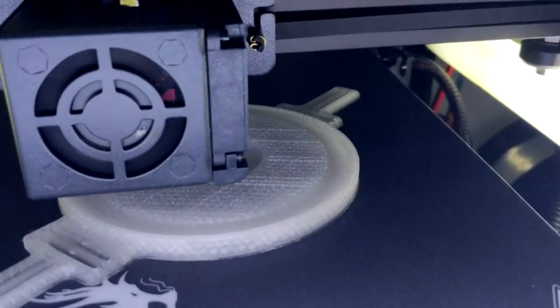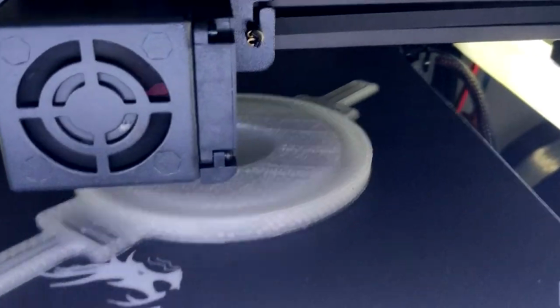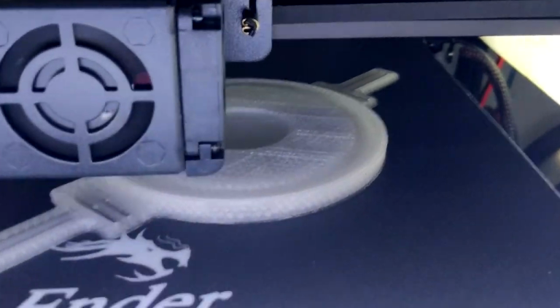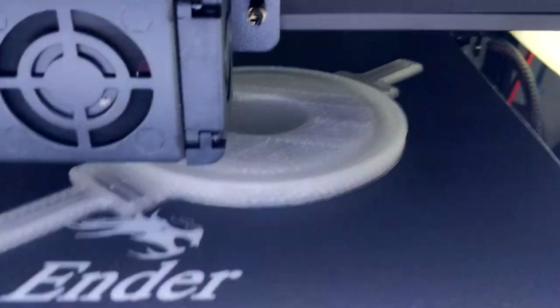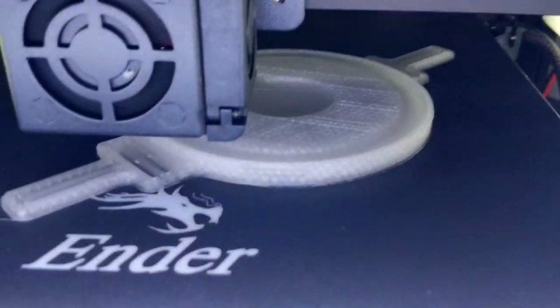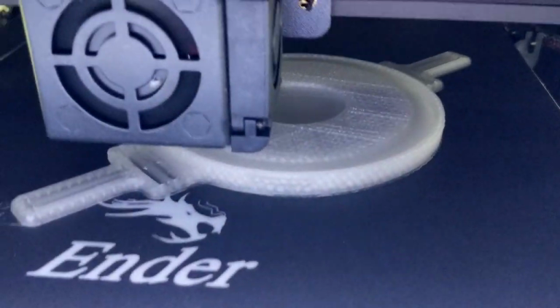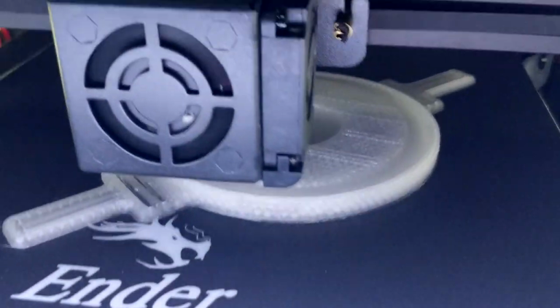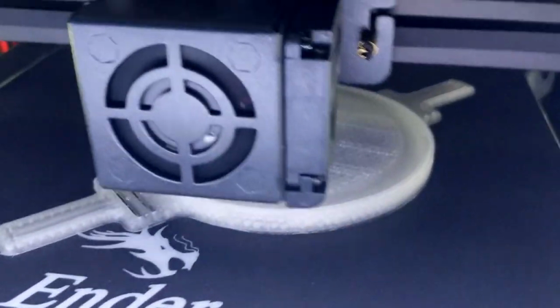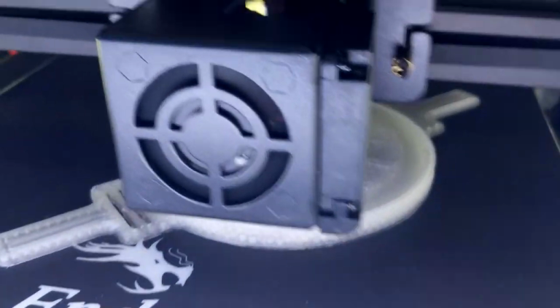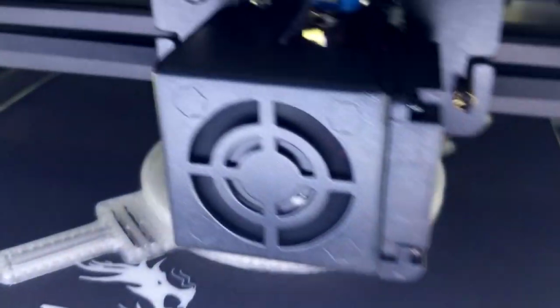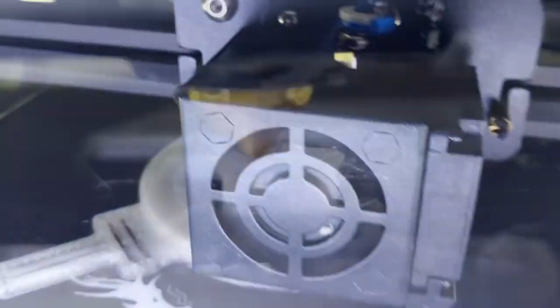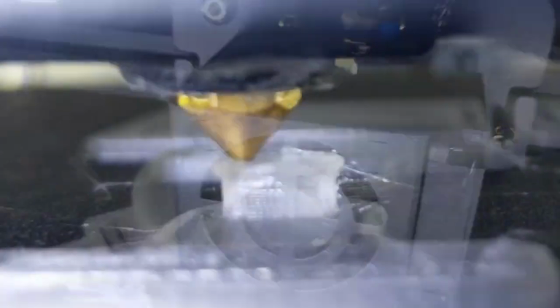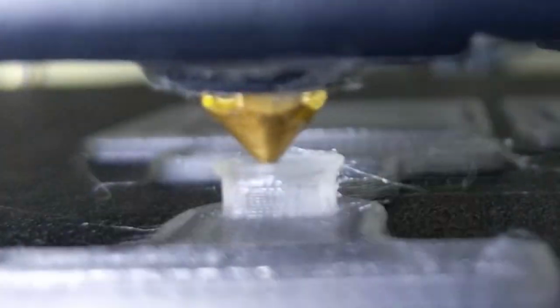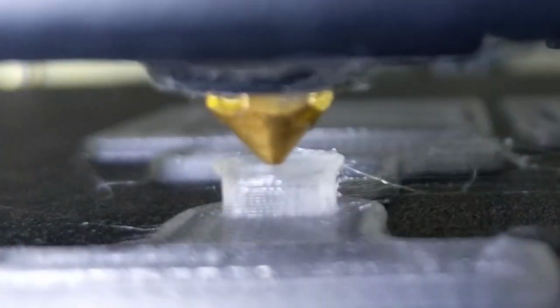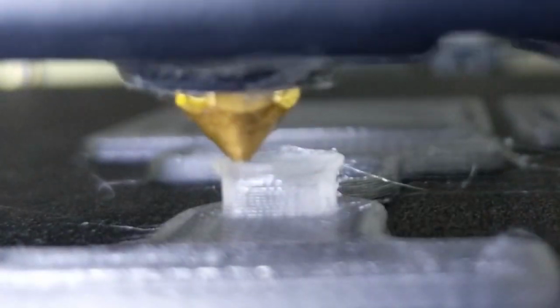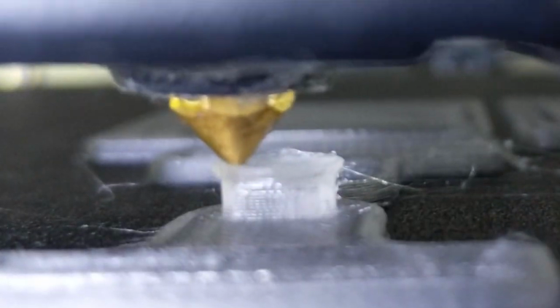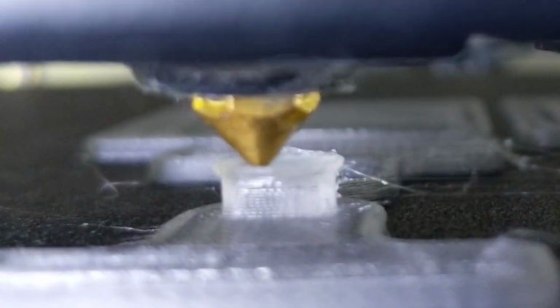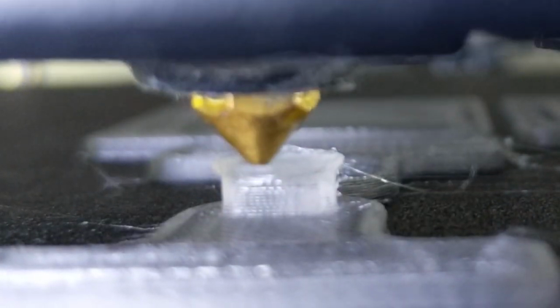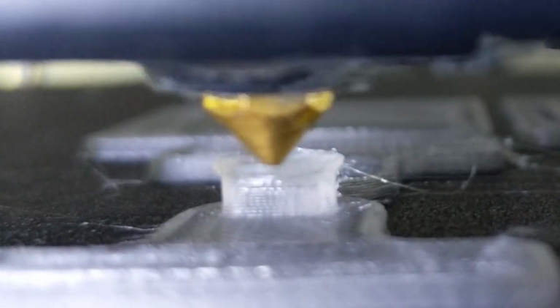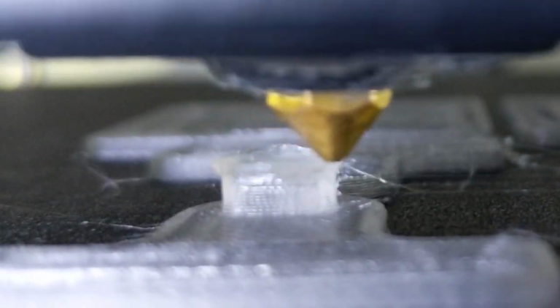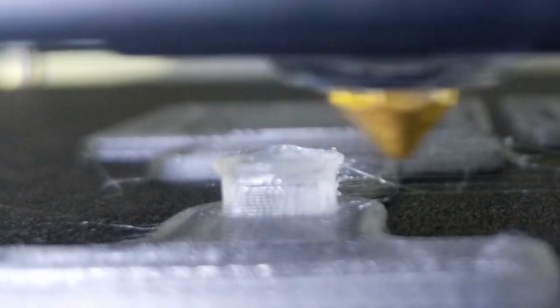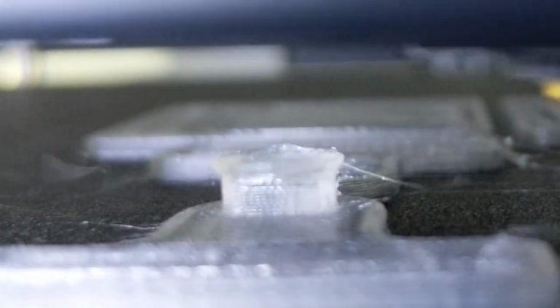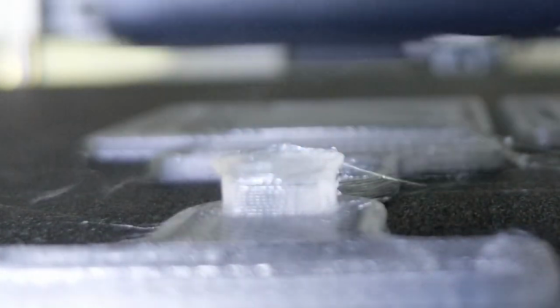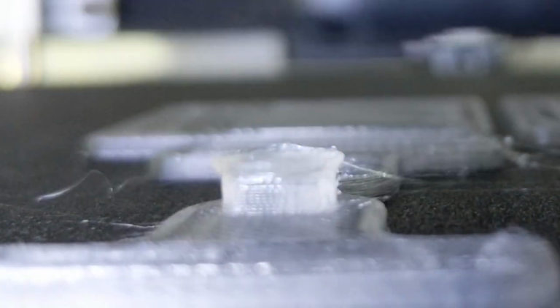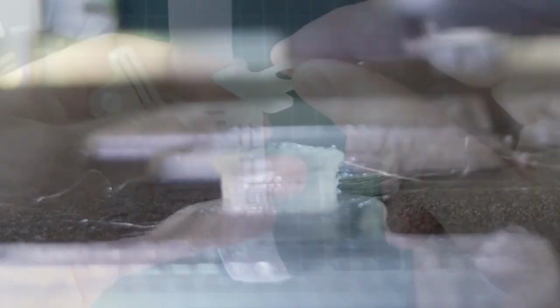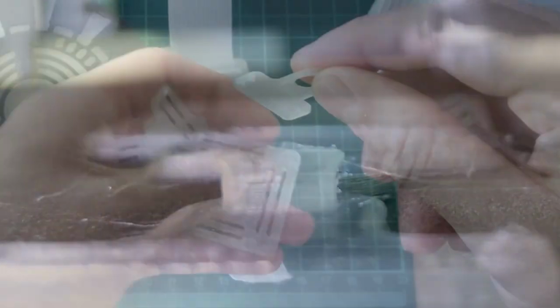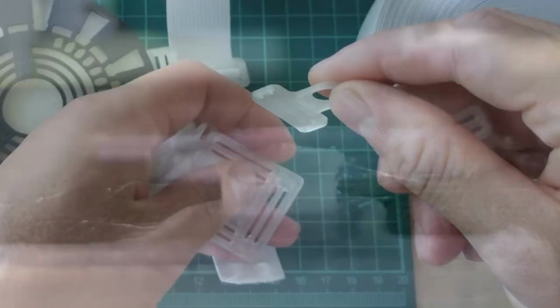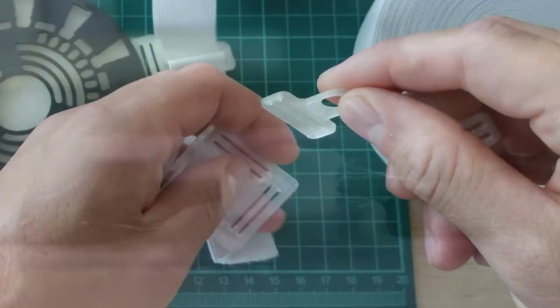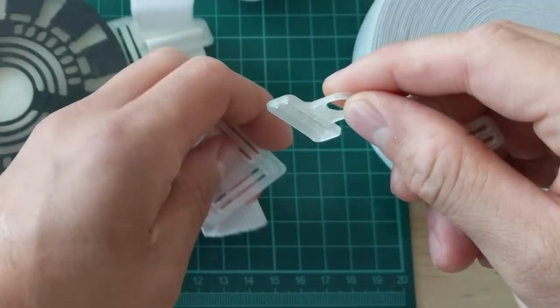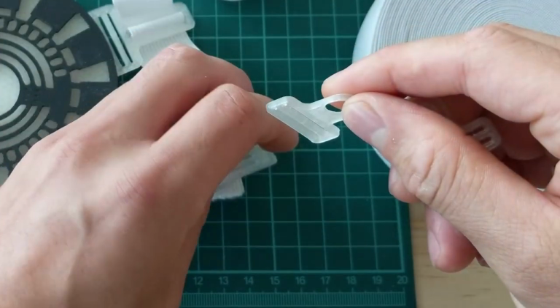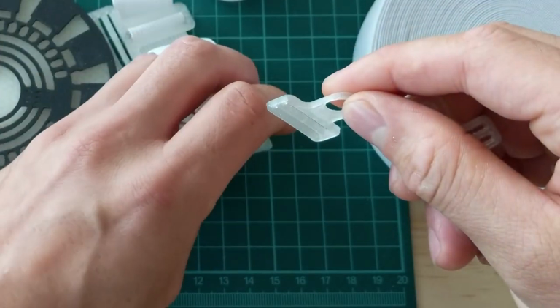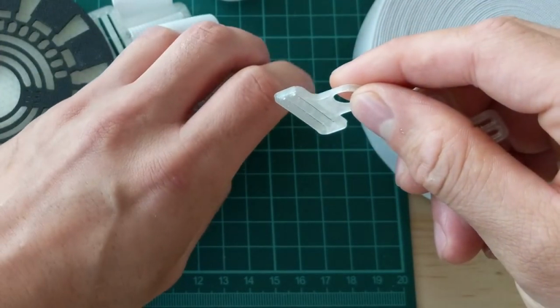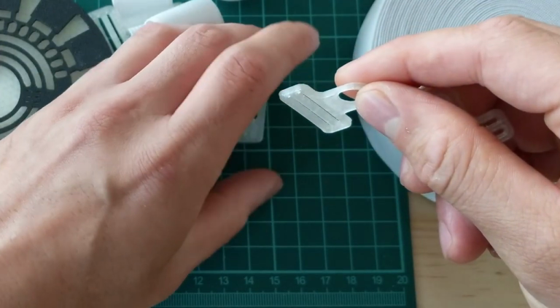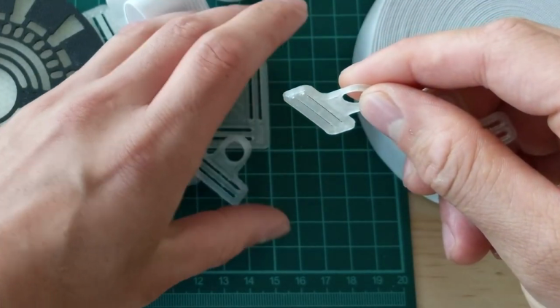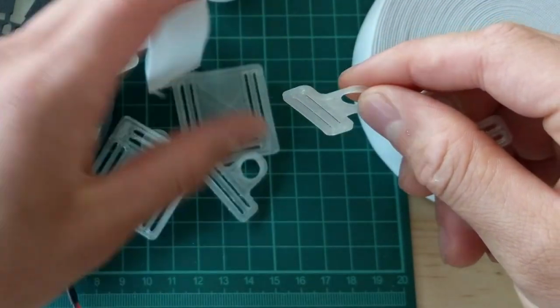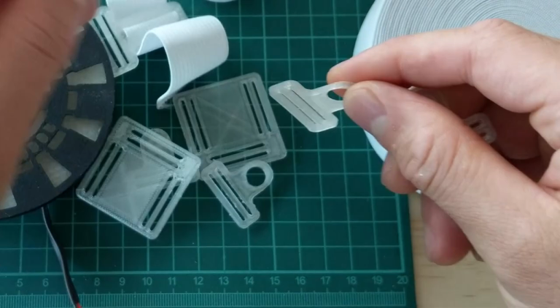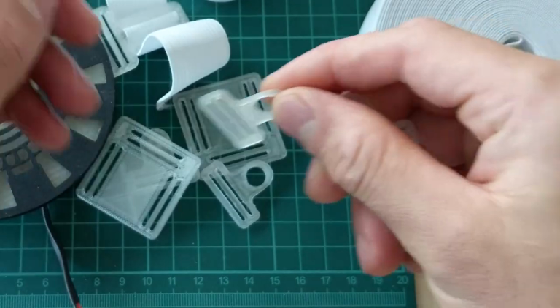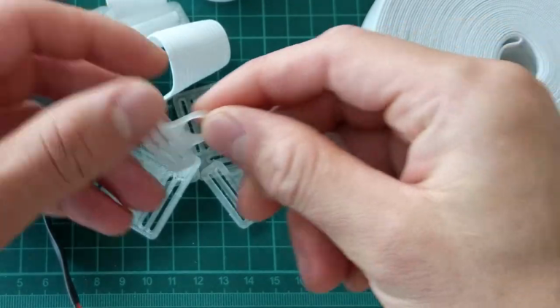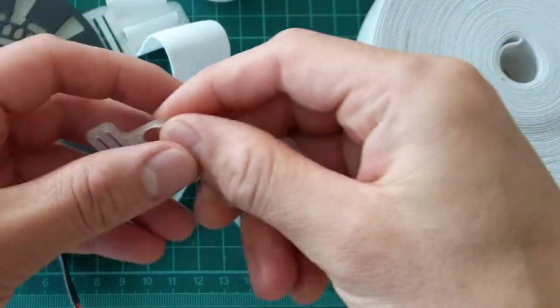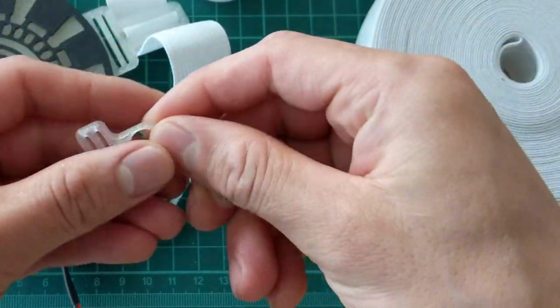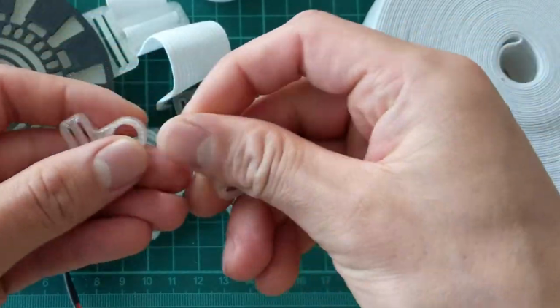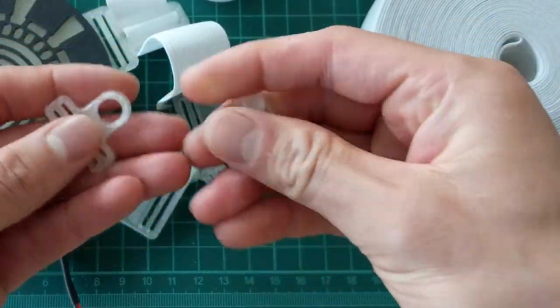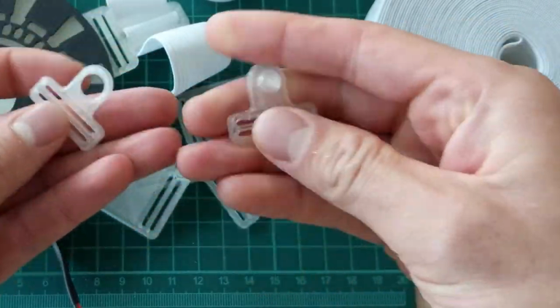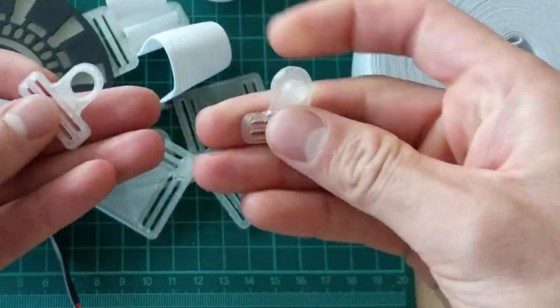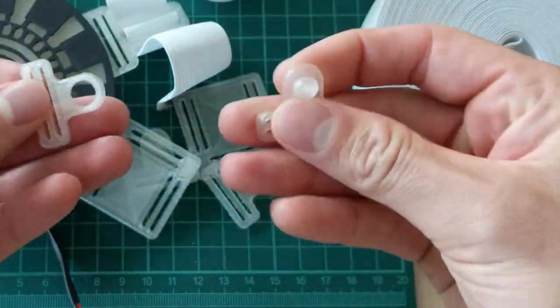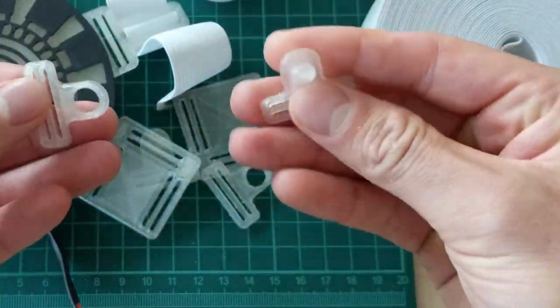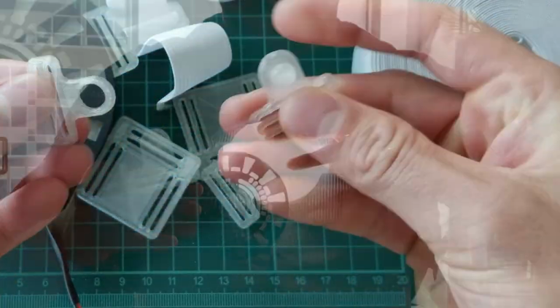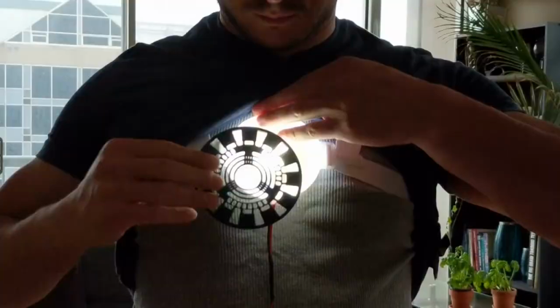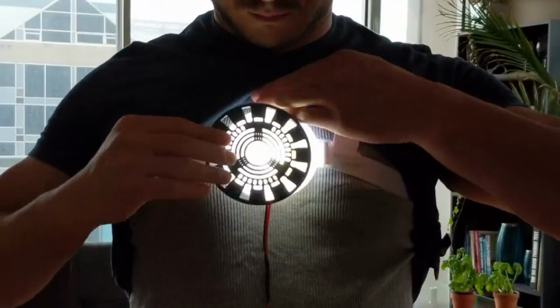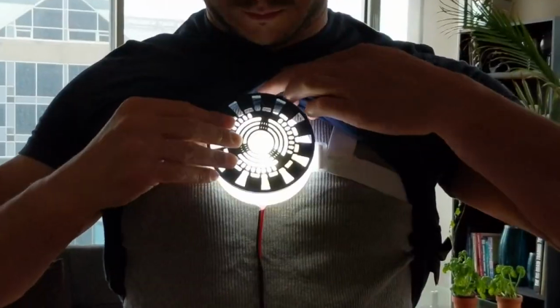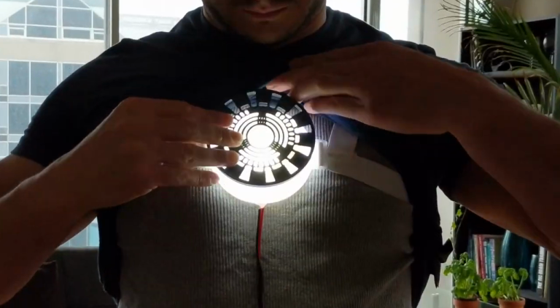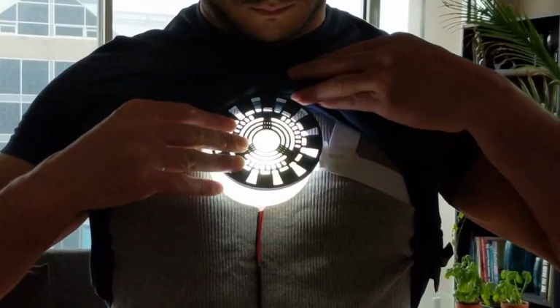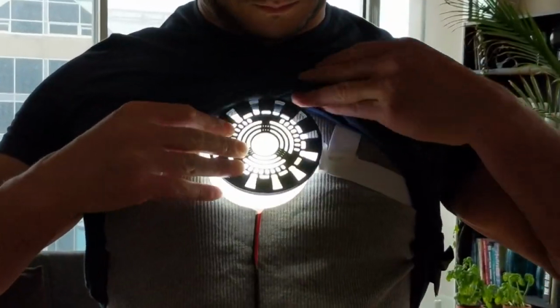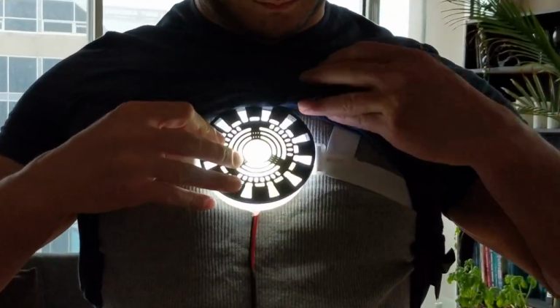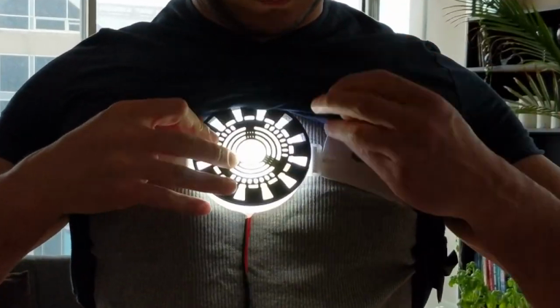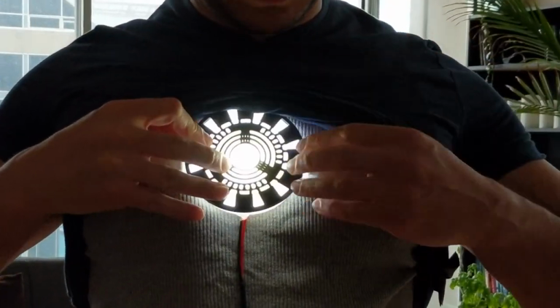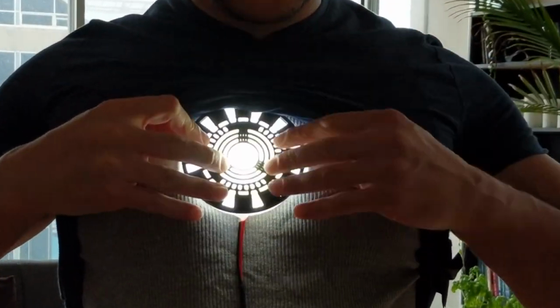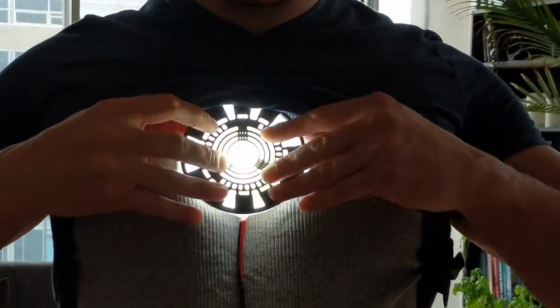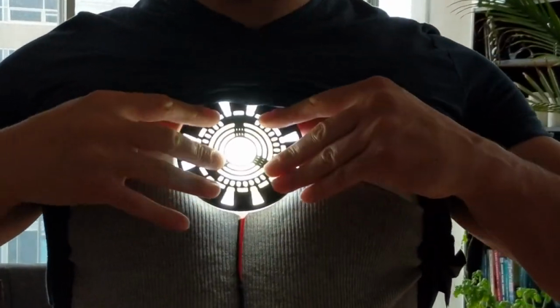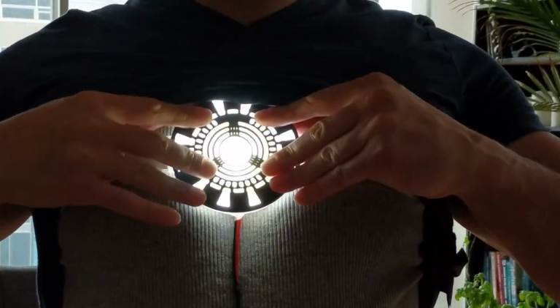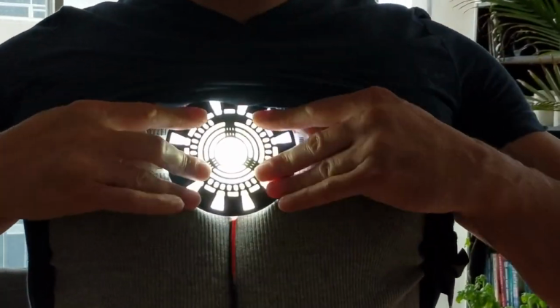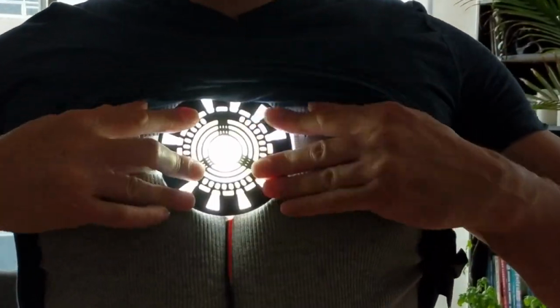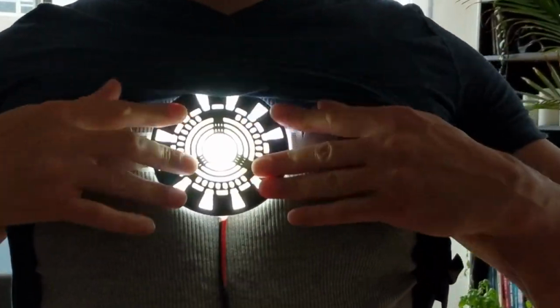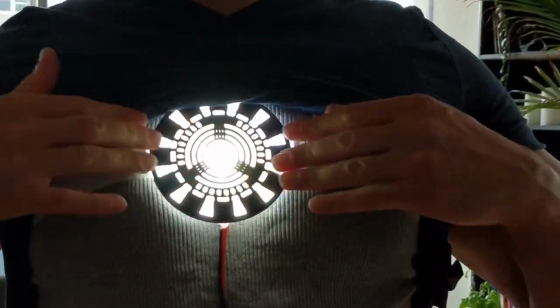Today we're going to turn these 3D printed parts into a modular under-the-shirt arc reactor.